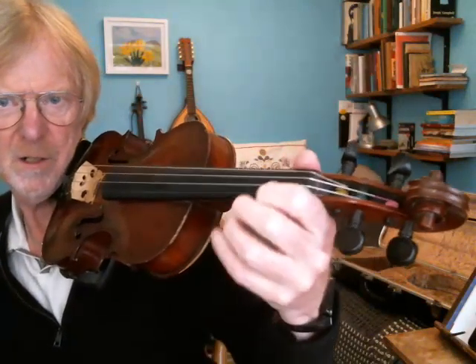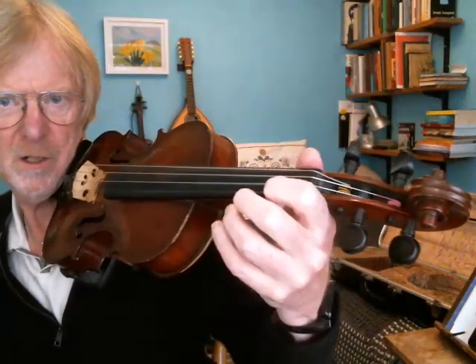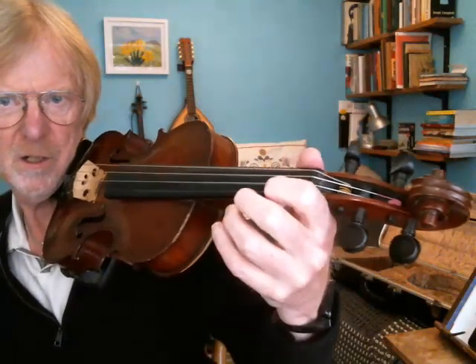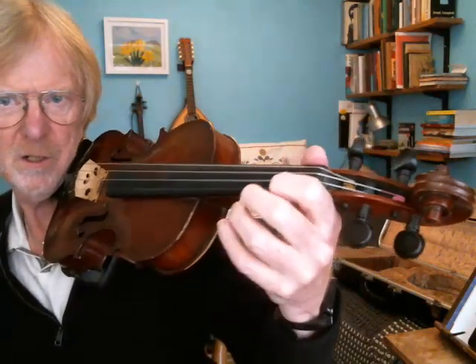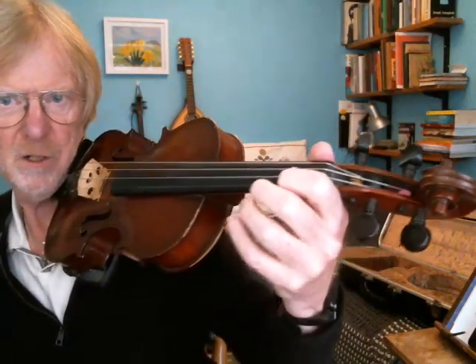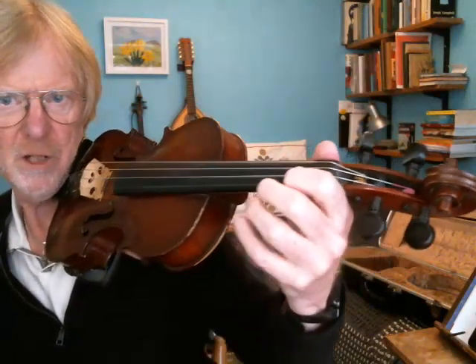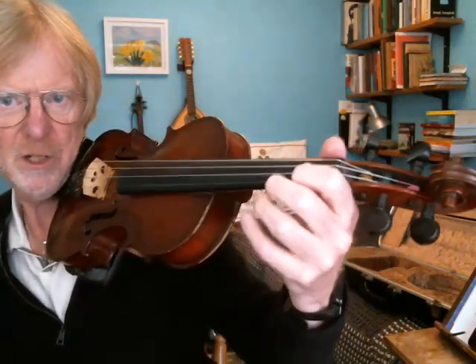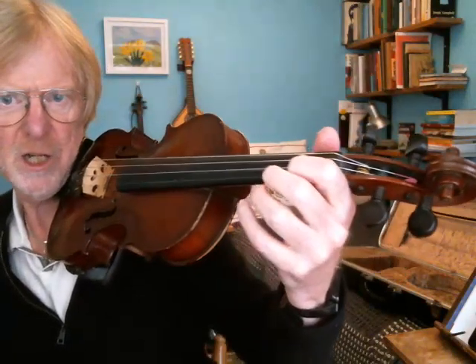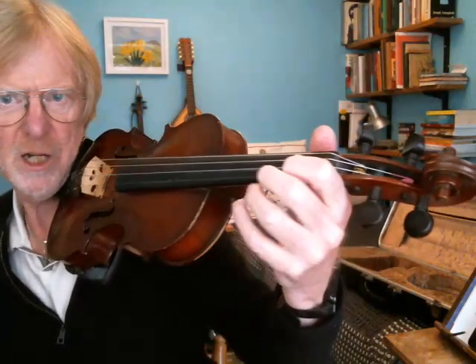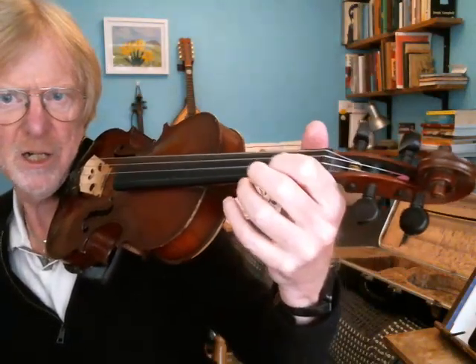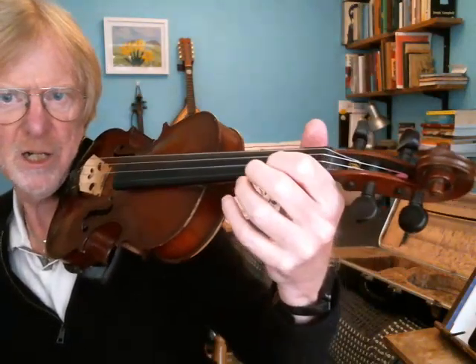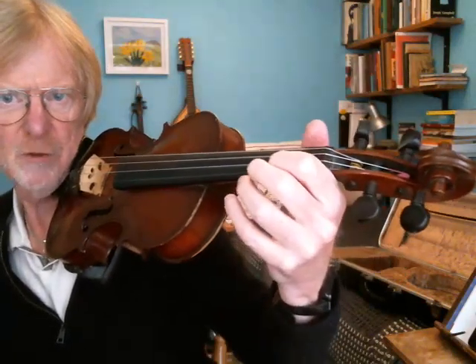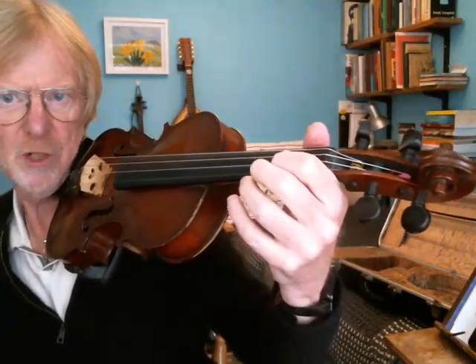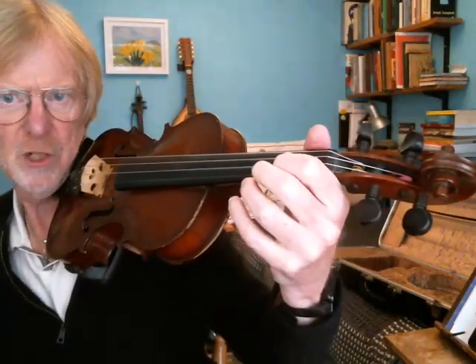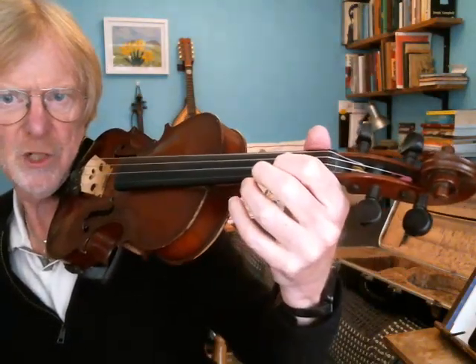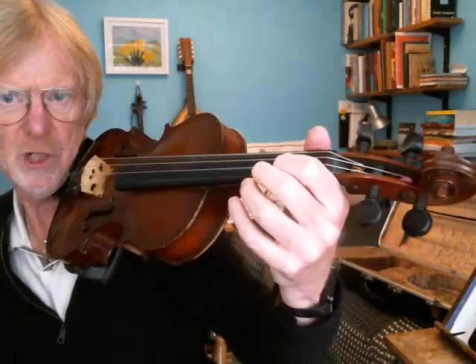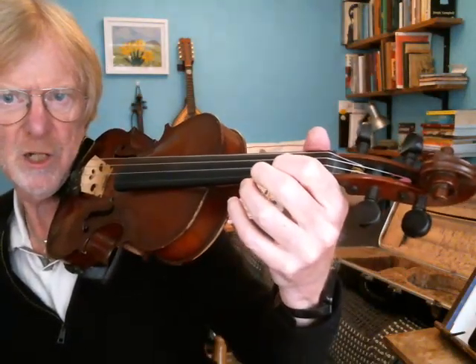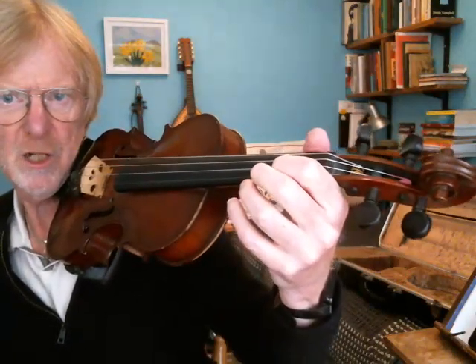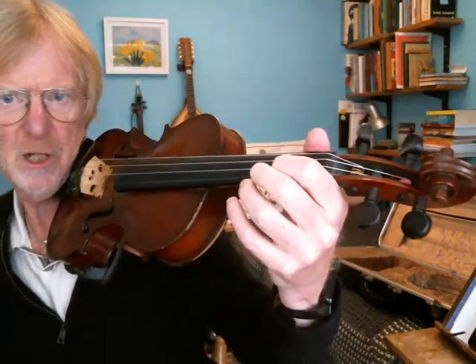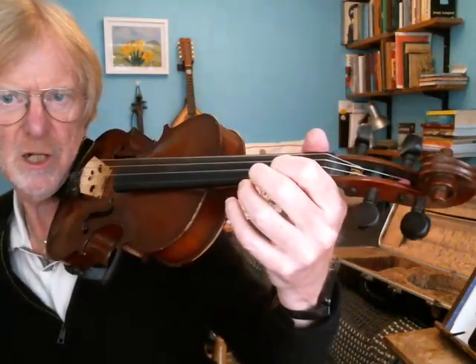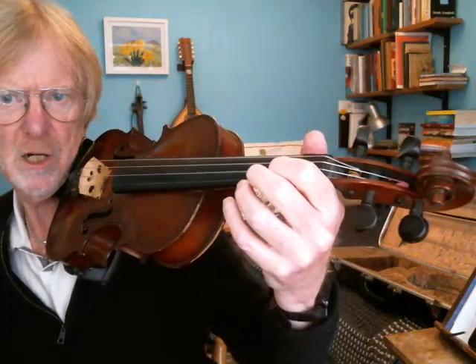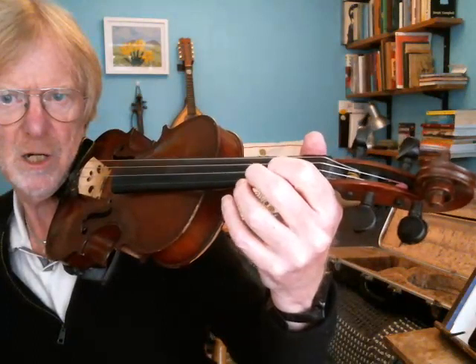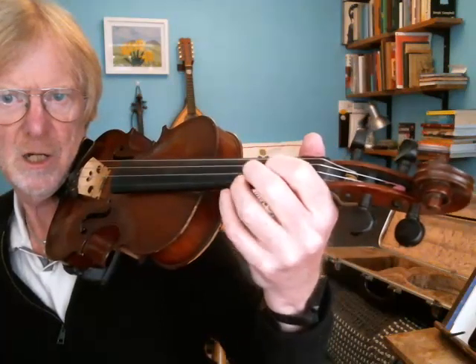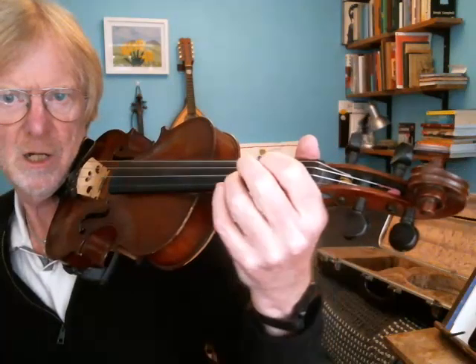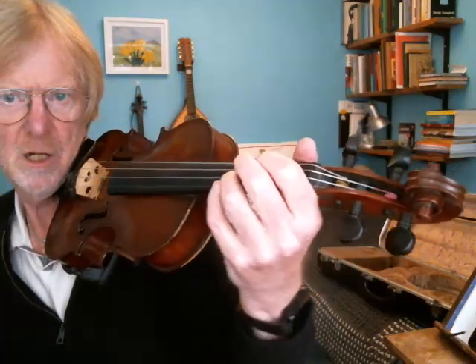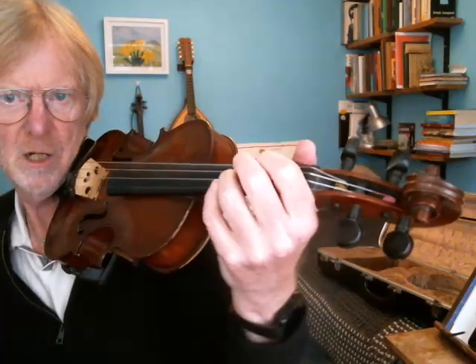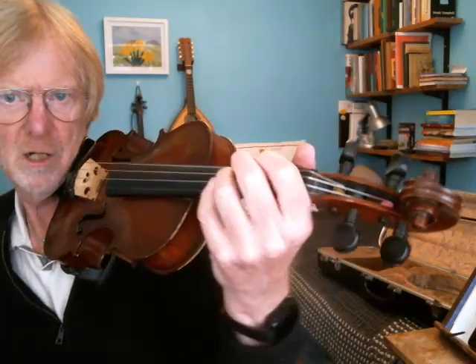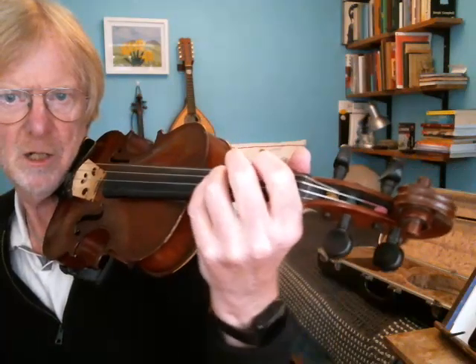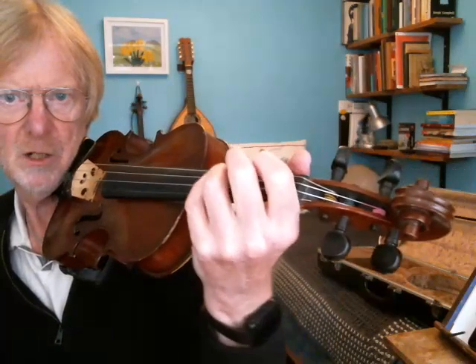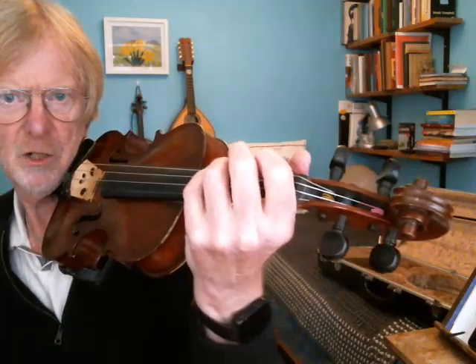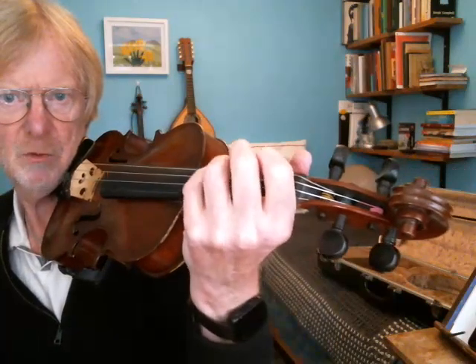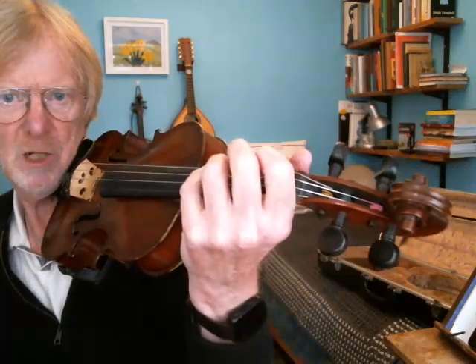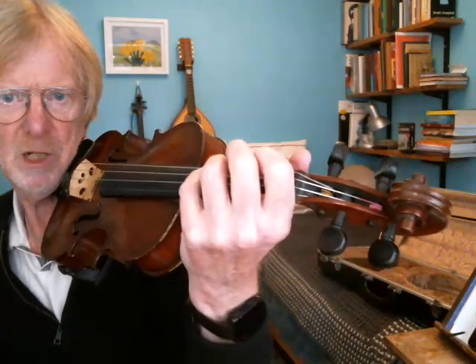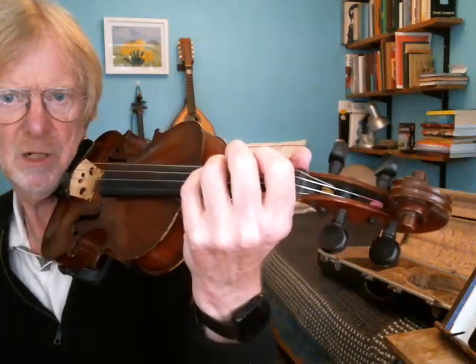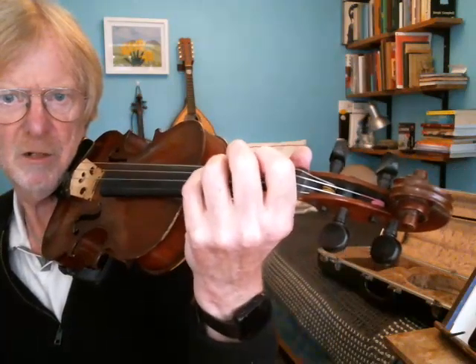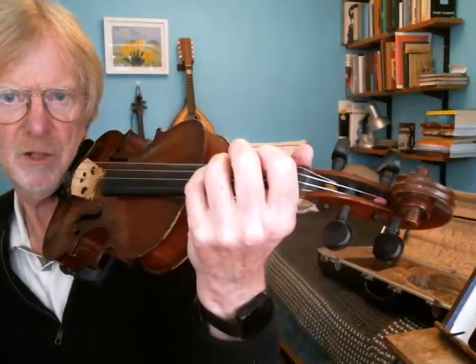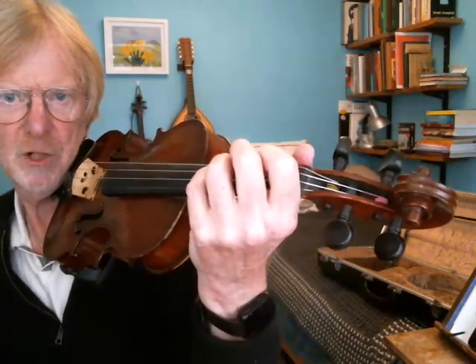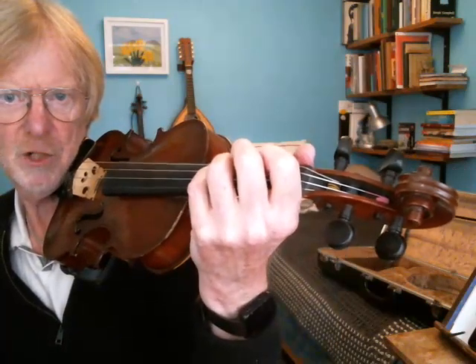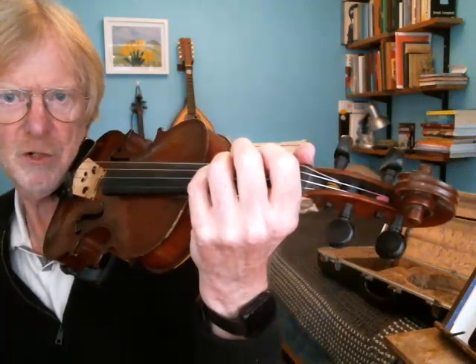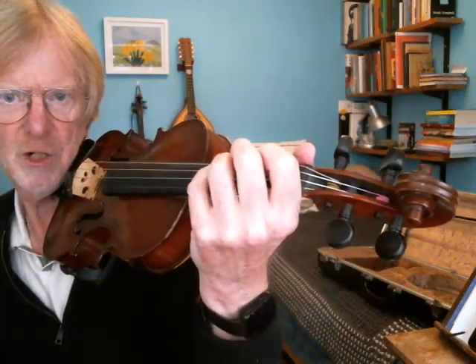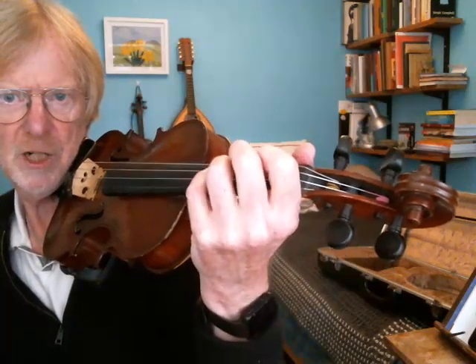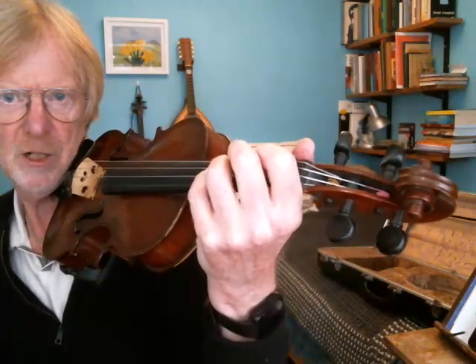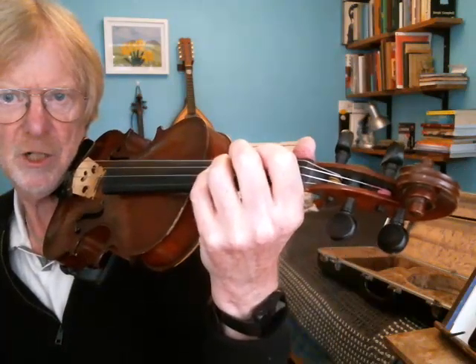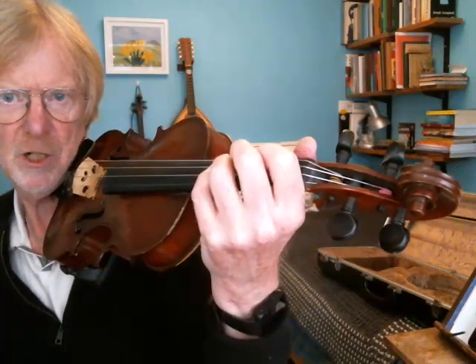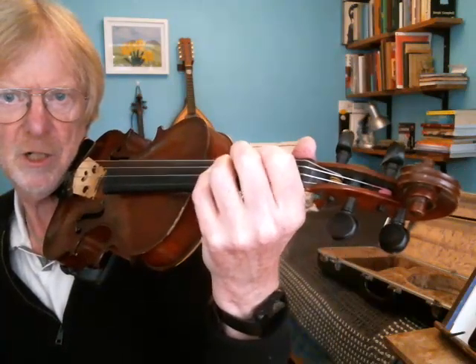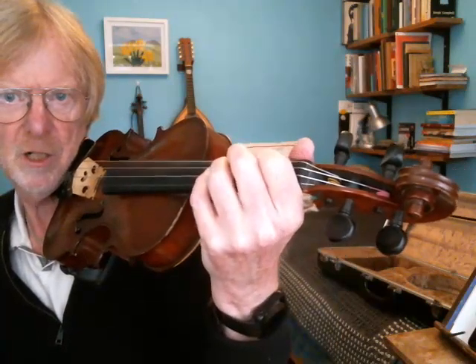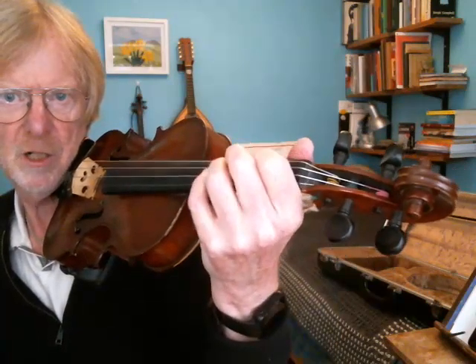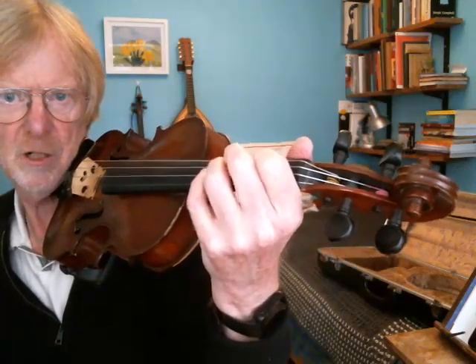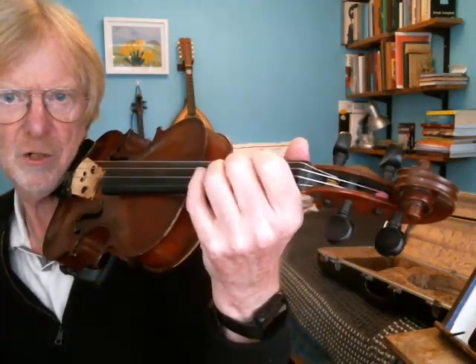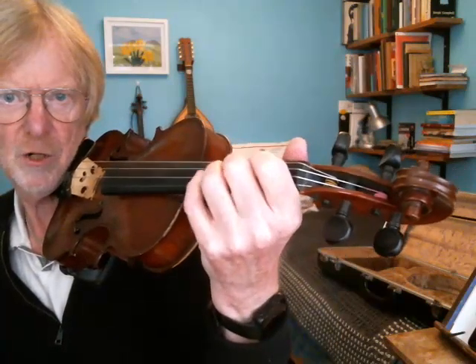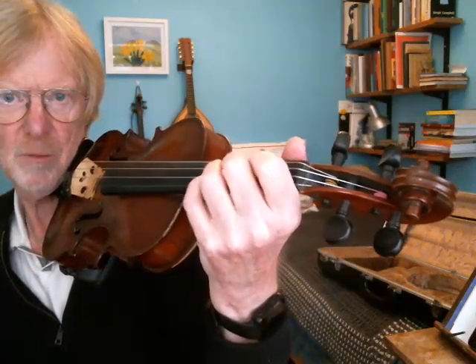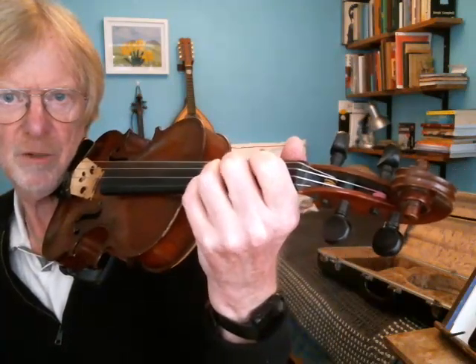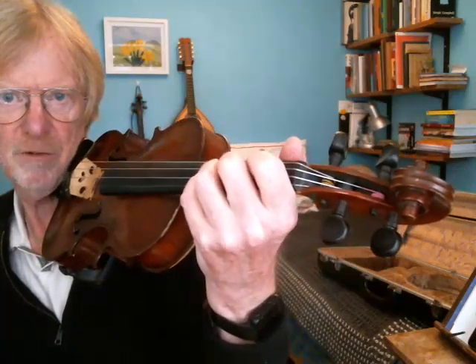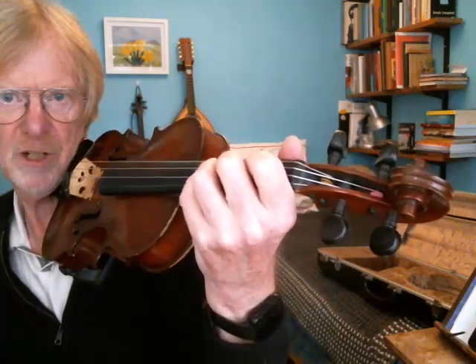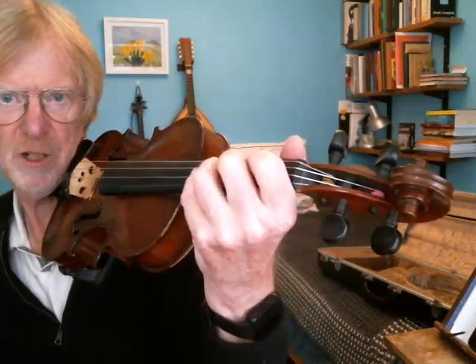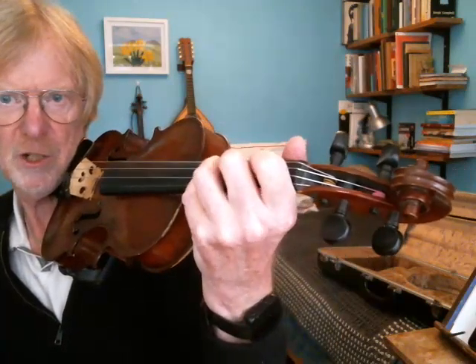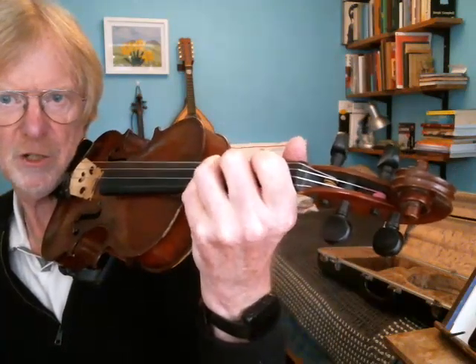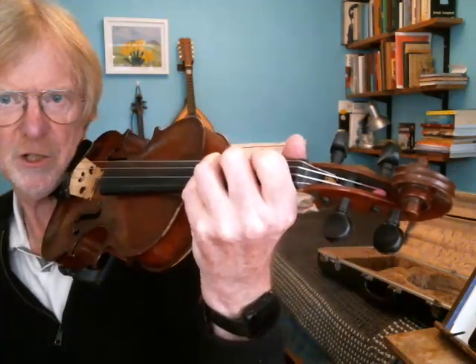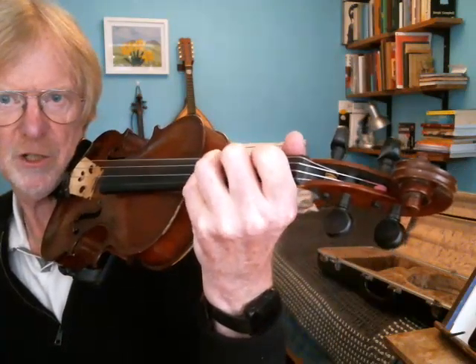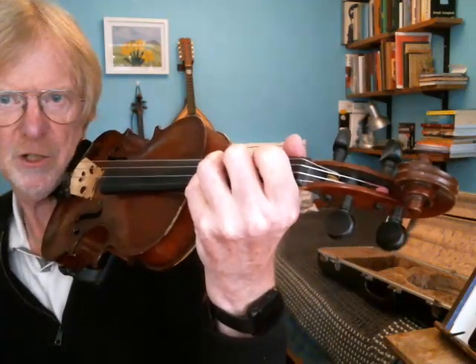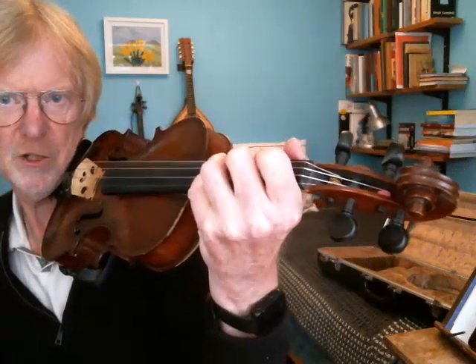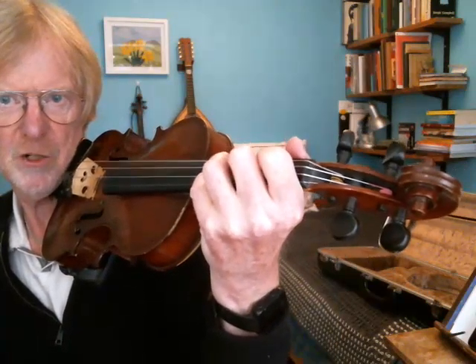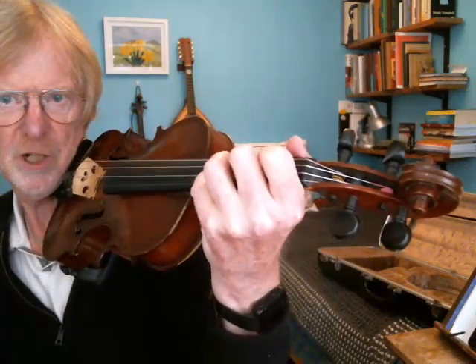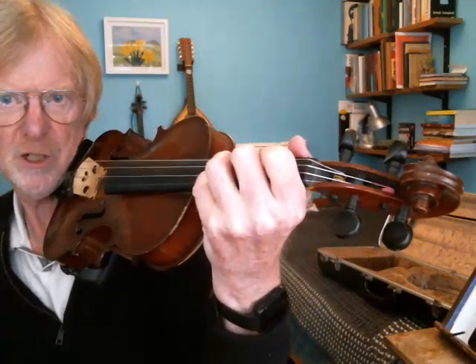So that's the hand out to the side — swing it over the strings, drop the fingers onto the strings.